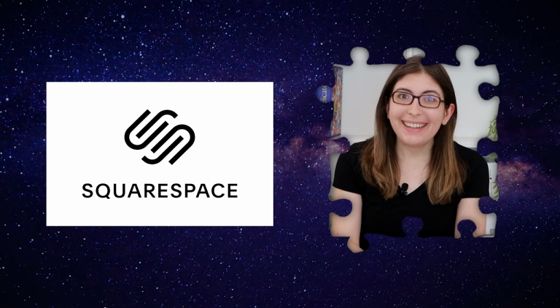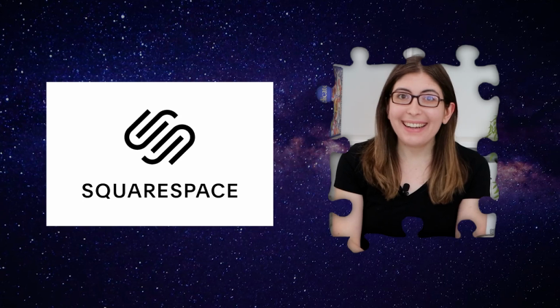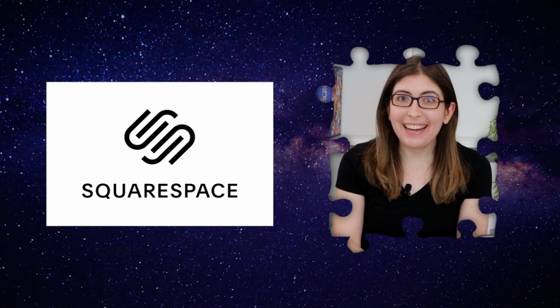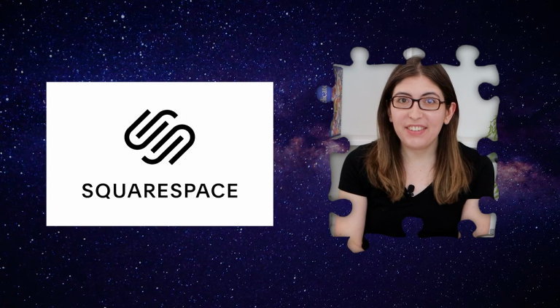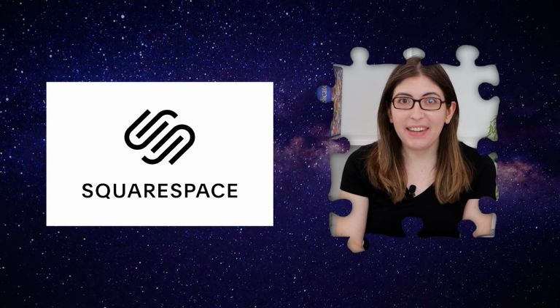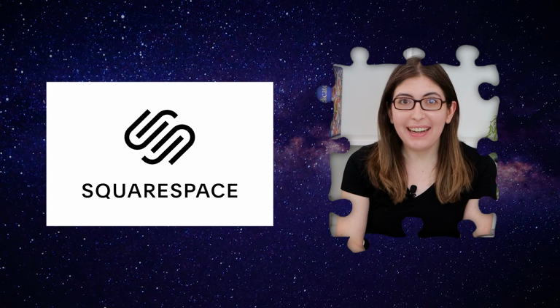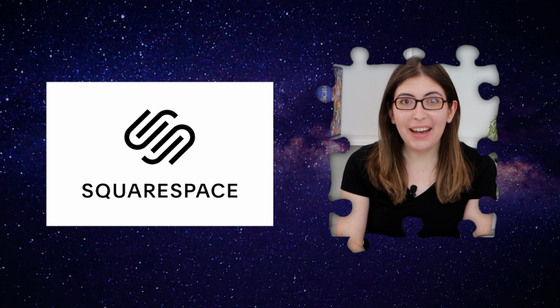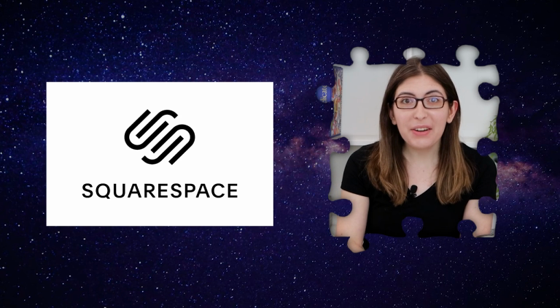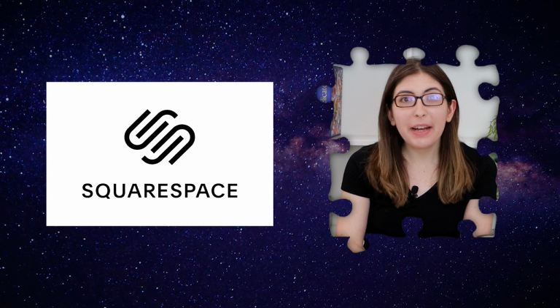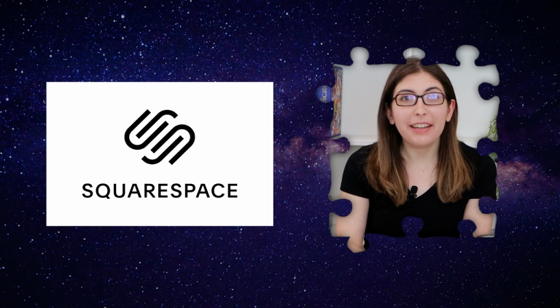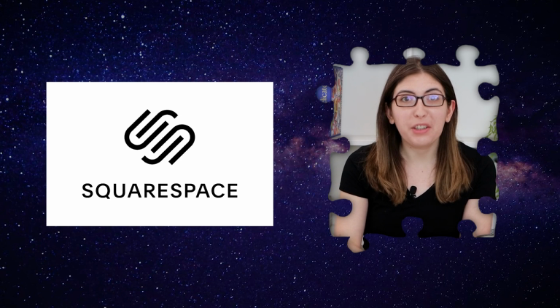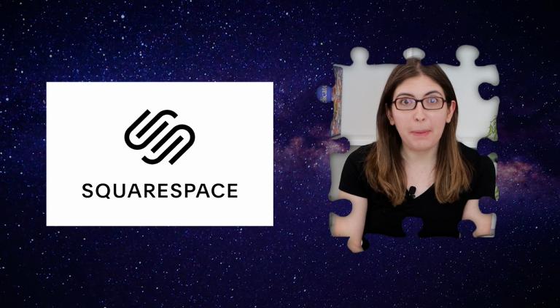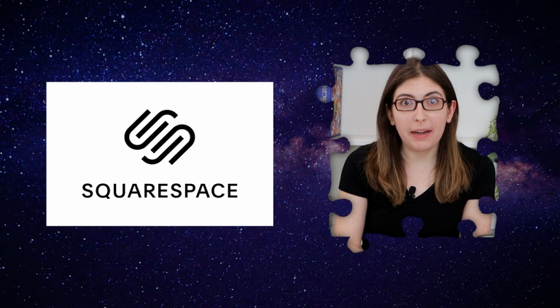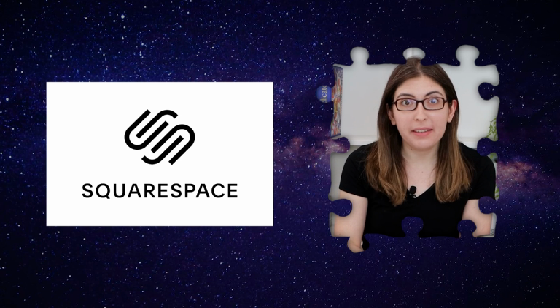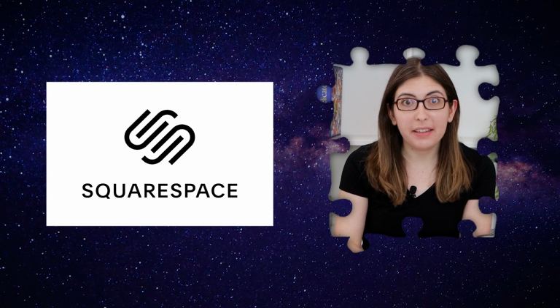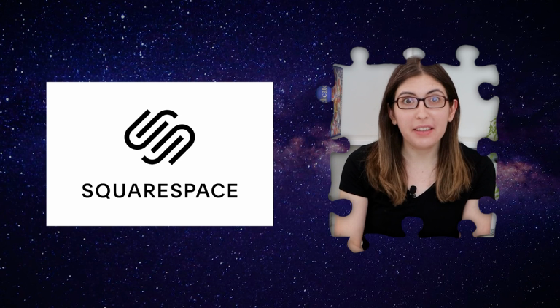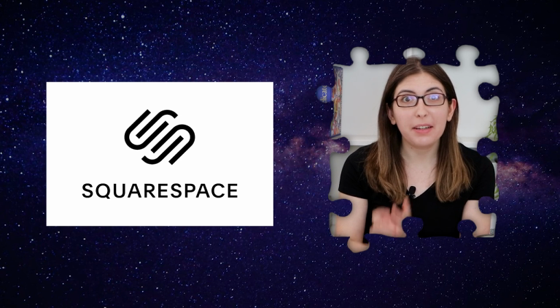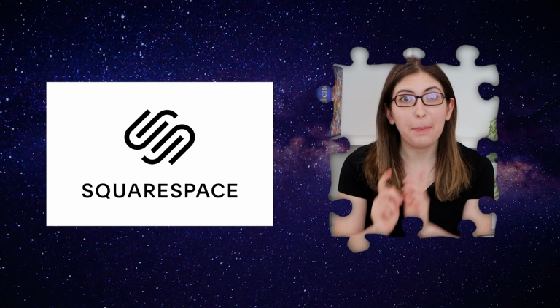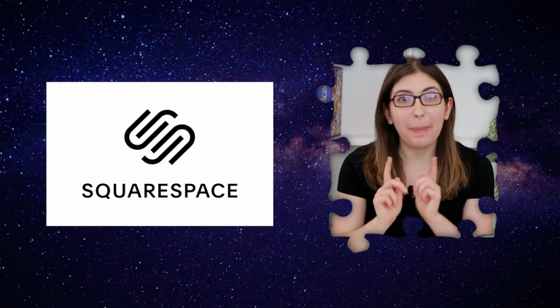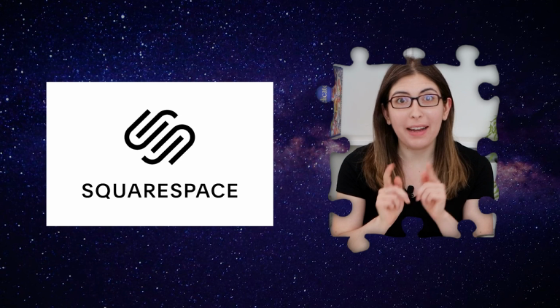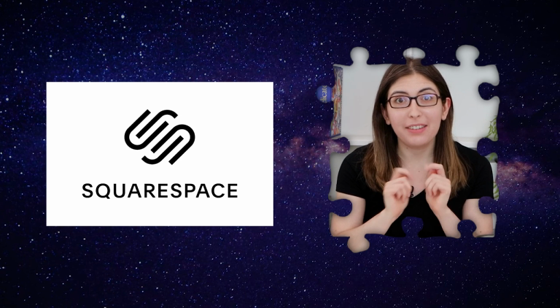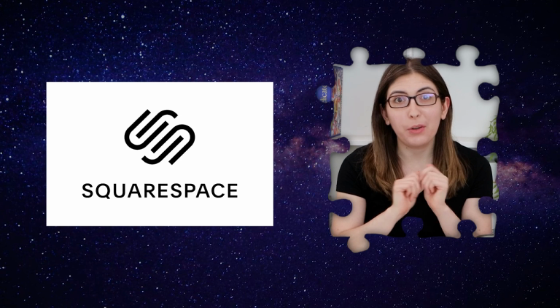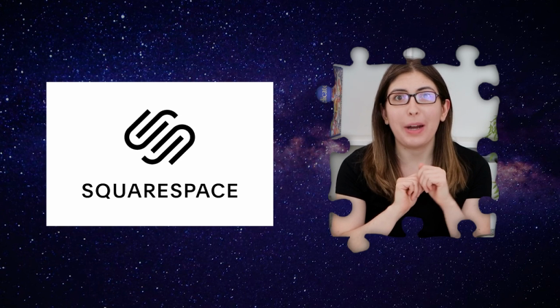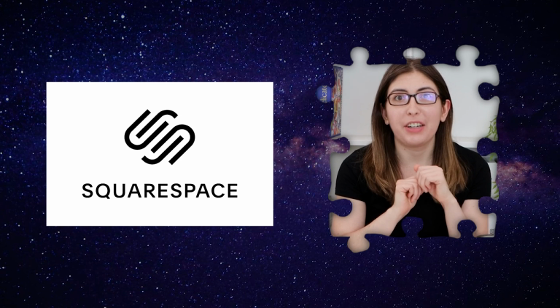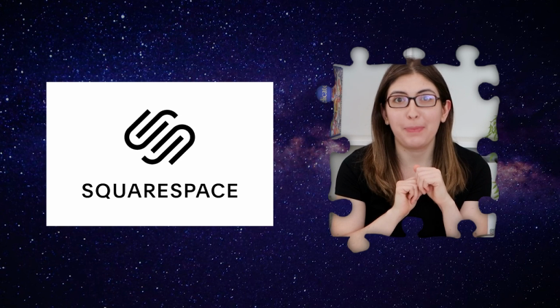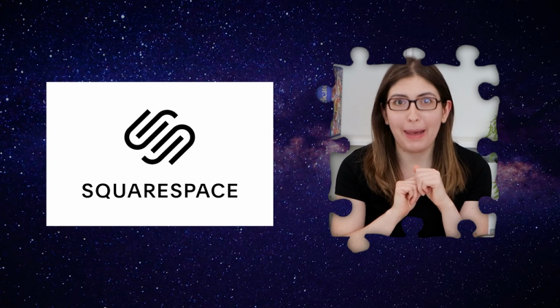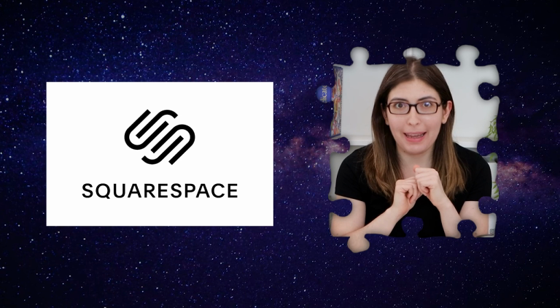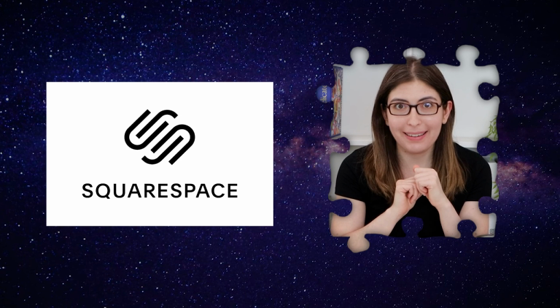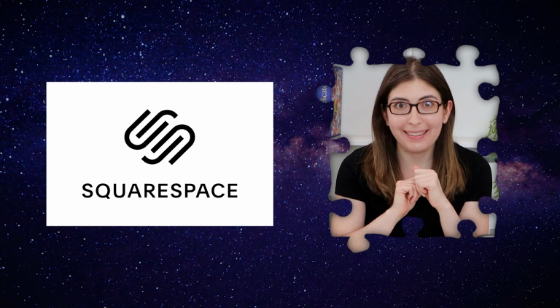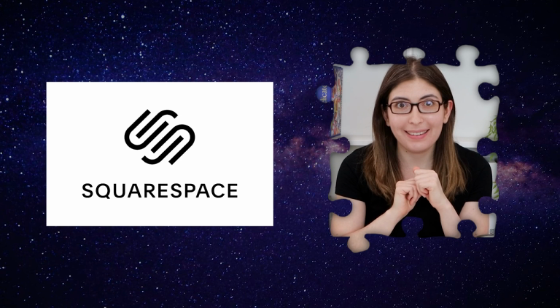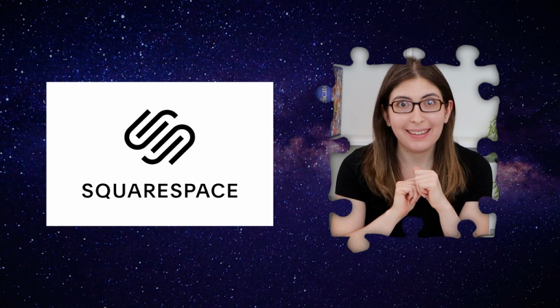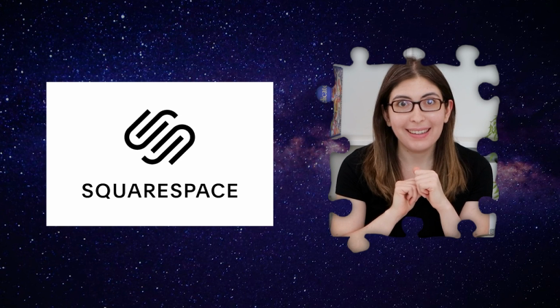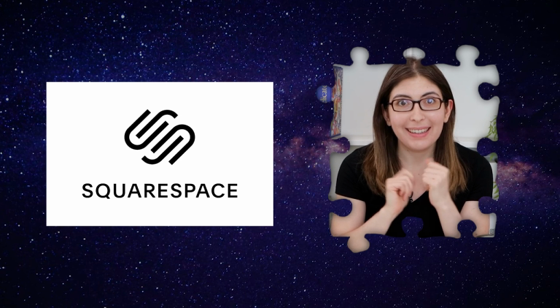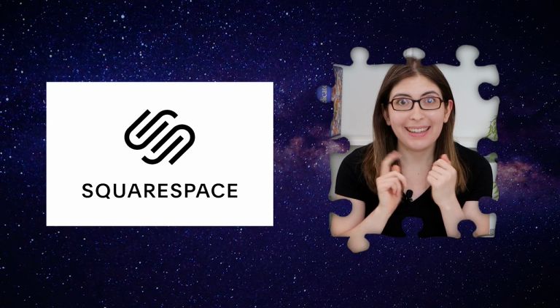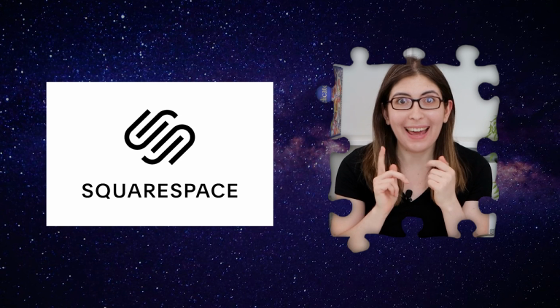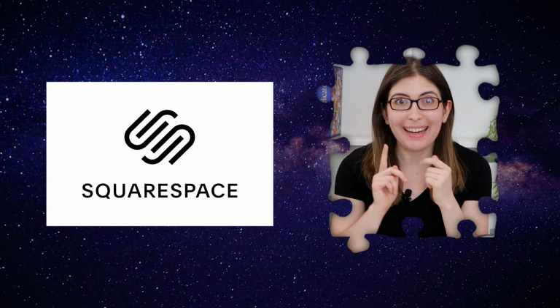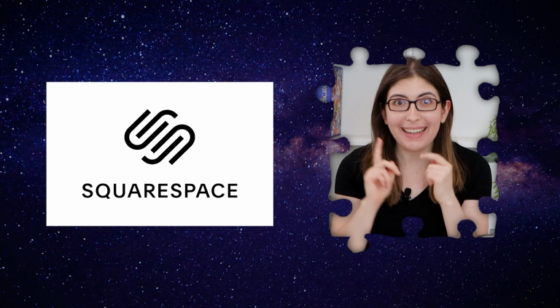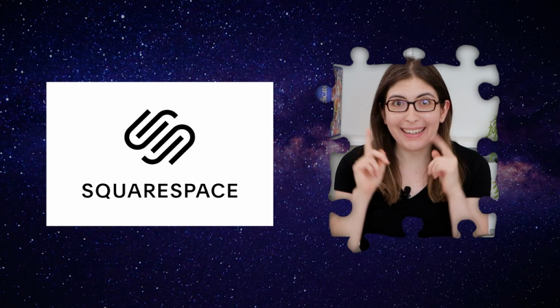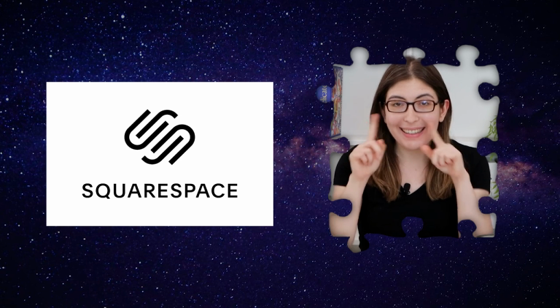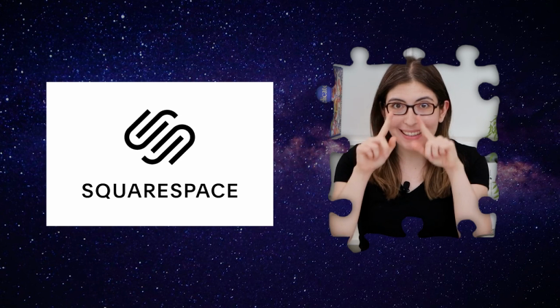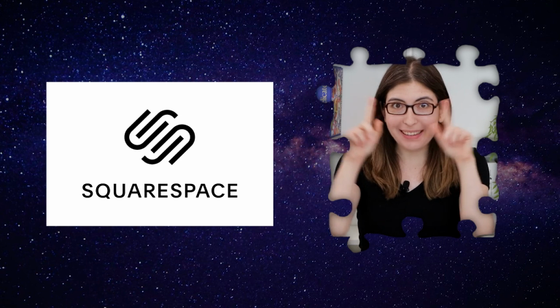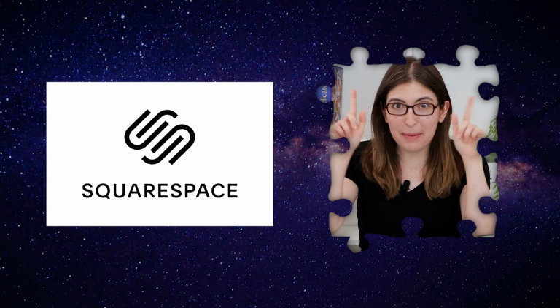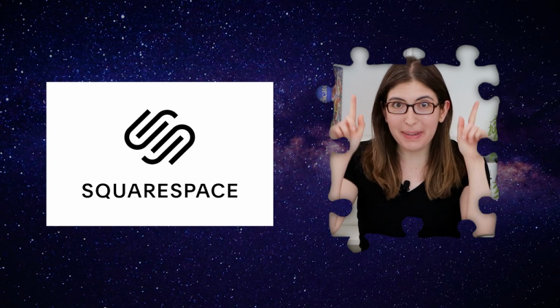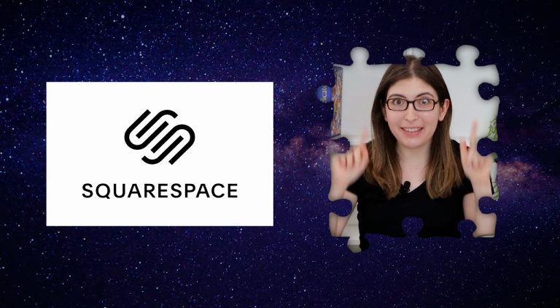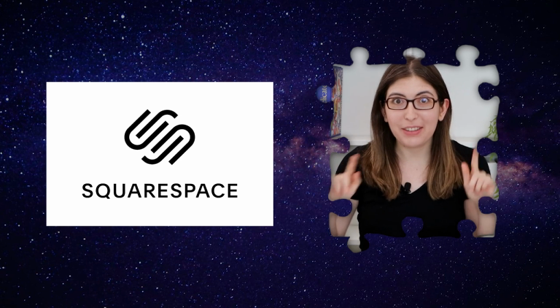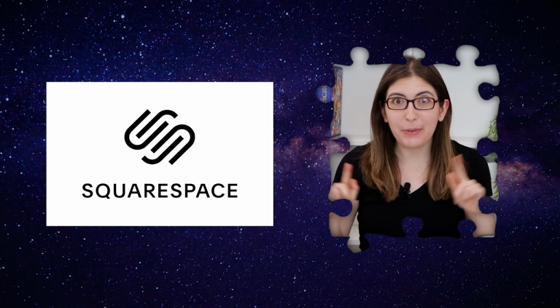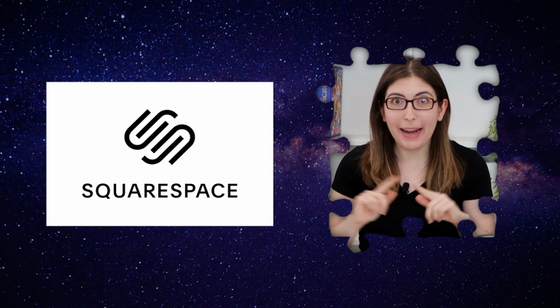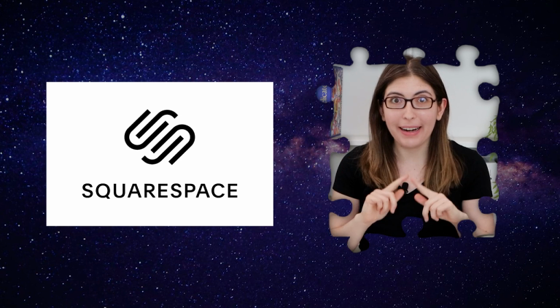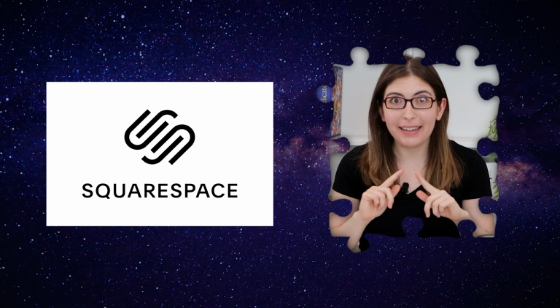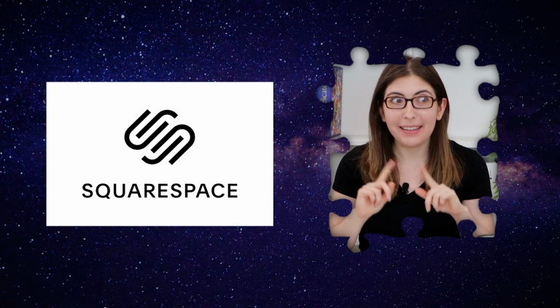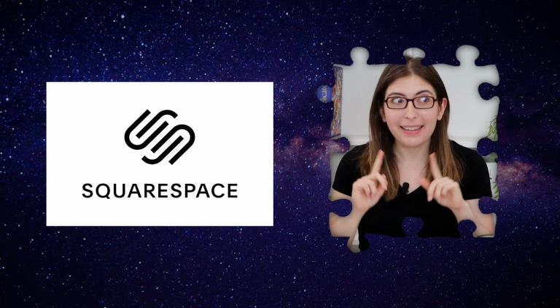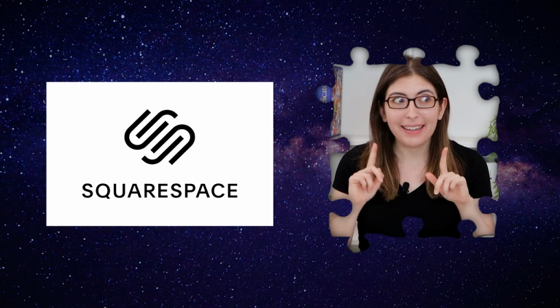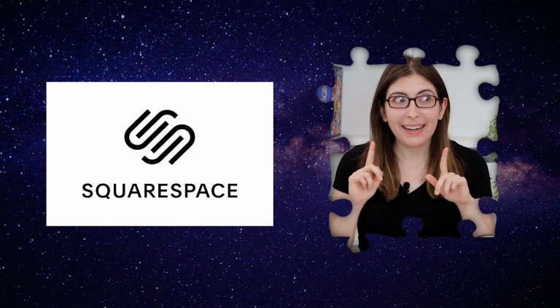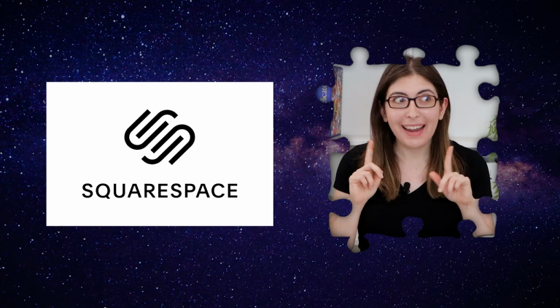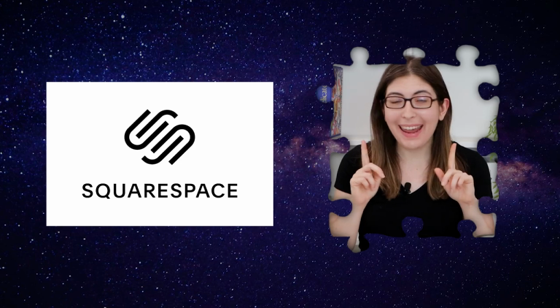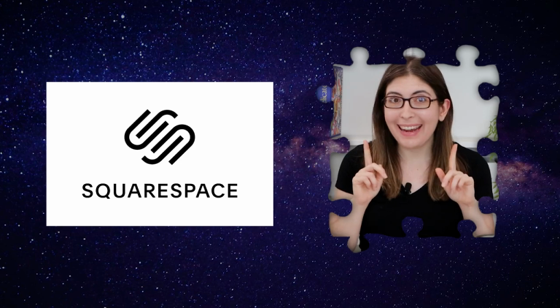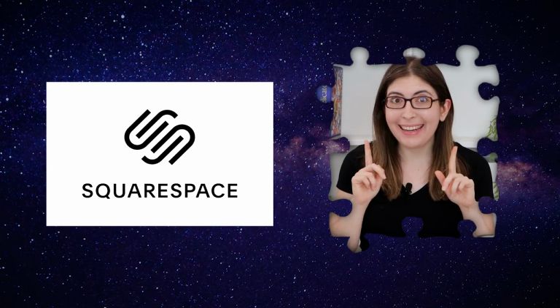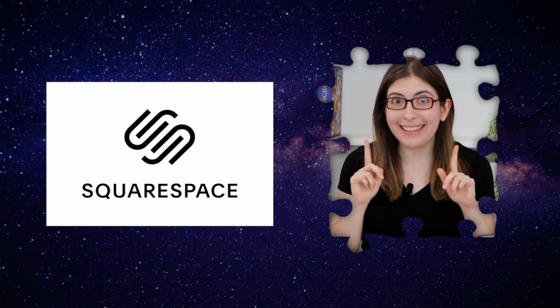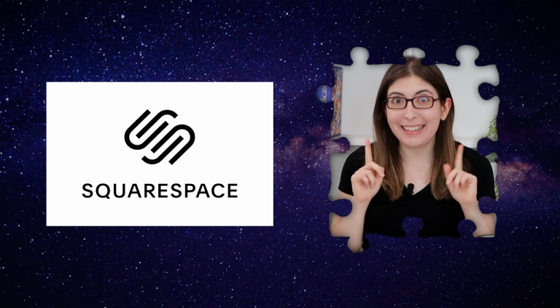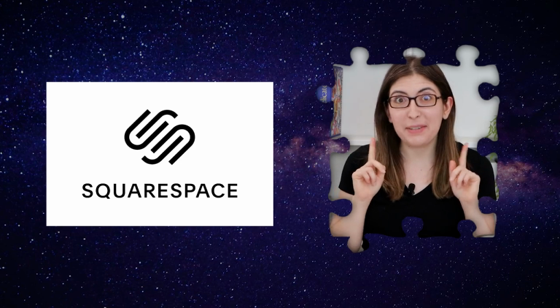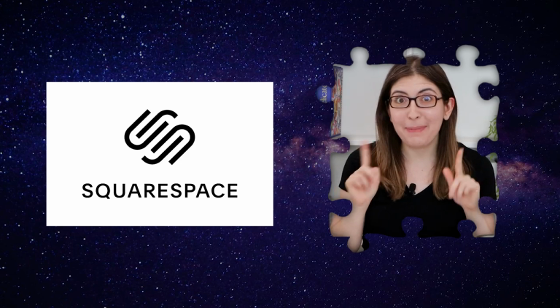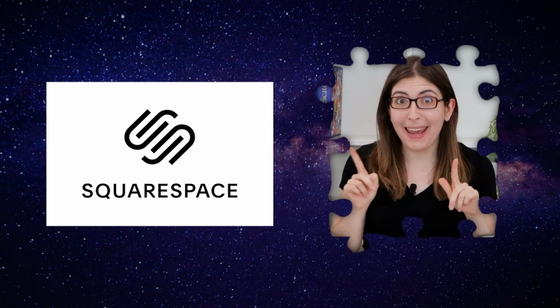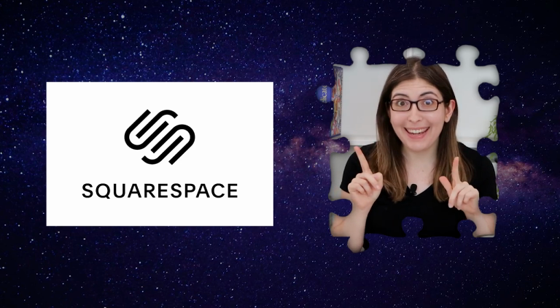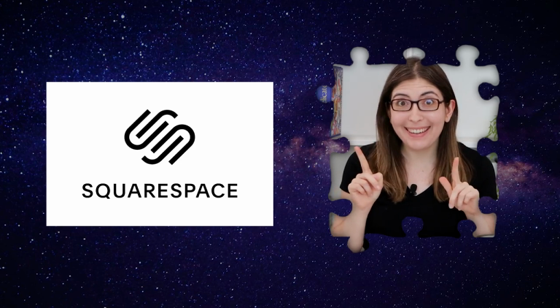Today's video is sponsored by Squarespace. Get it? Because I'm in a square and in space.